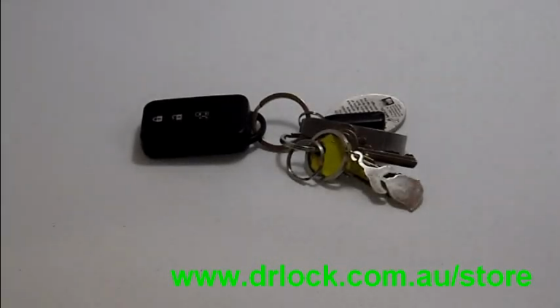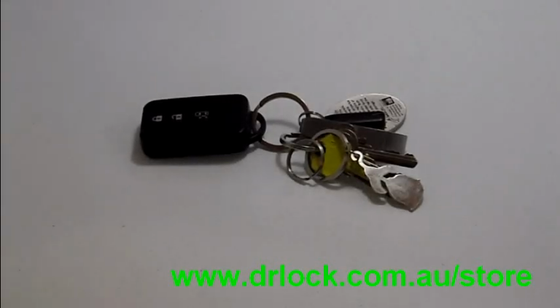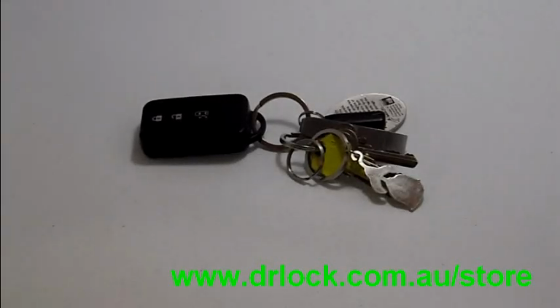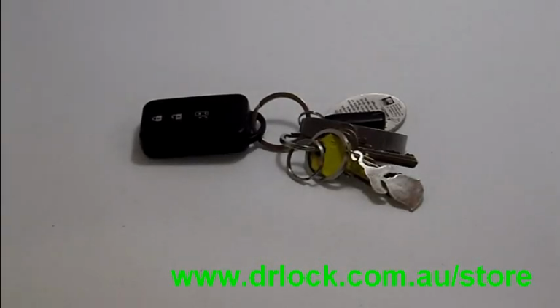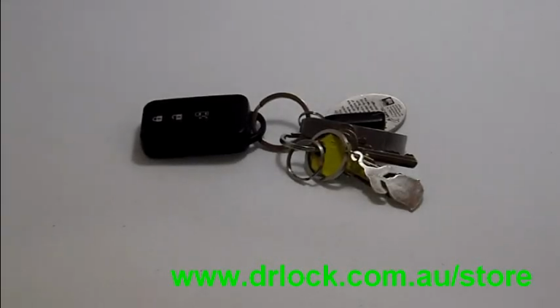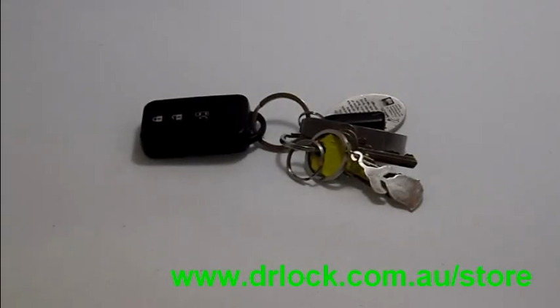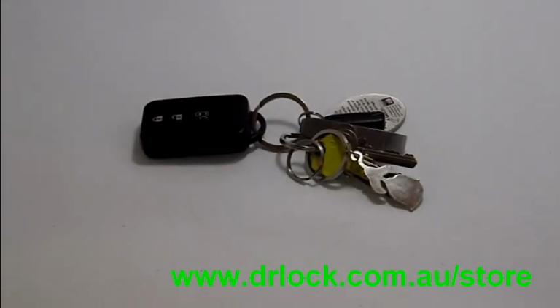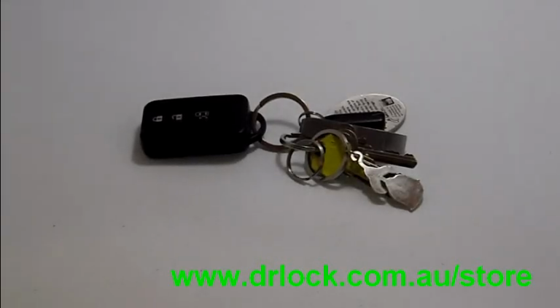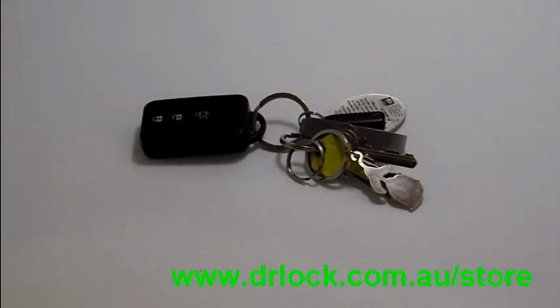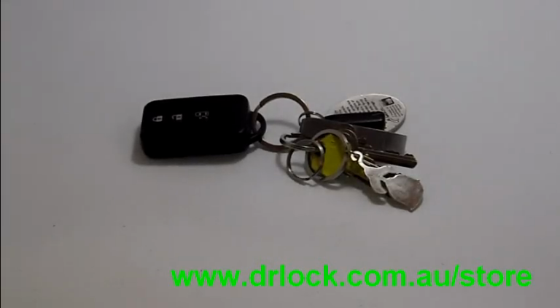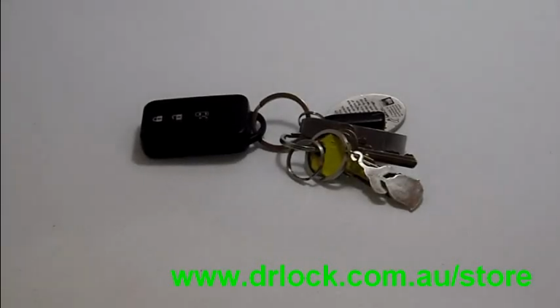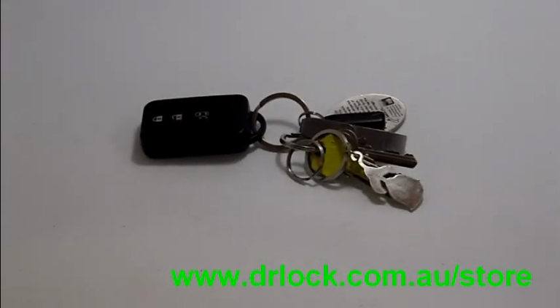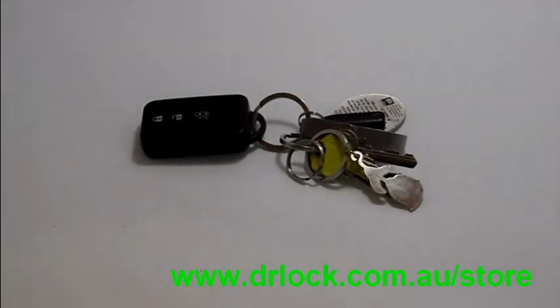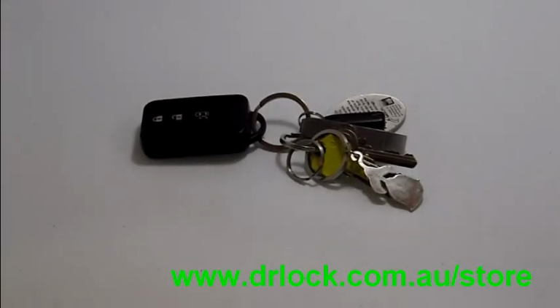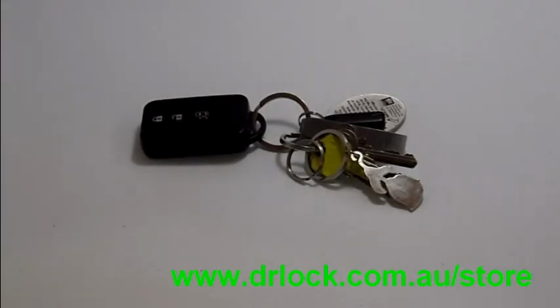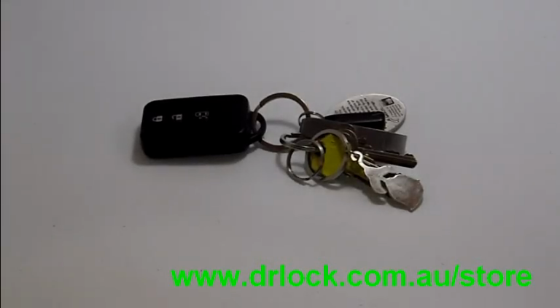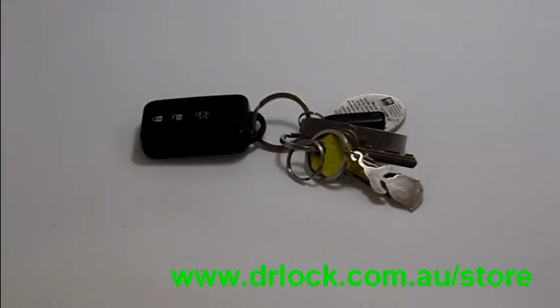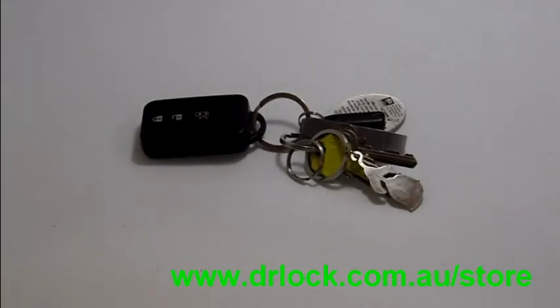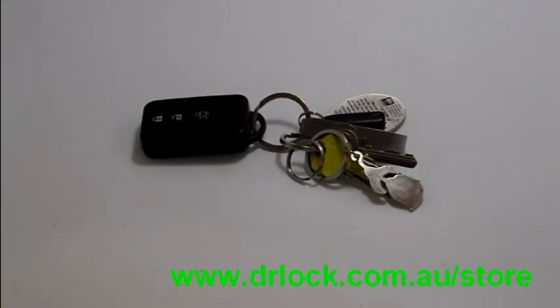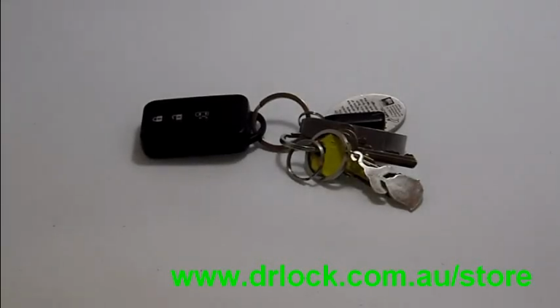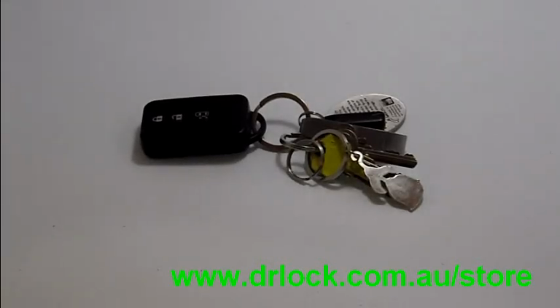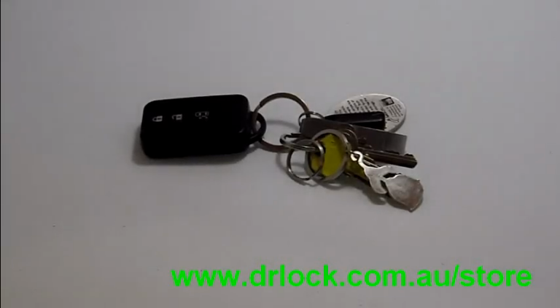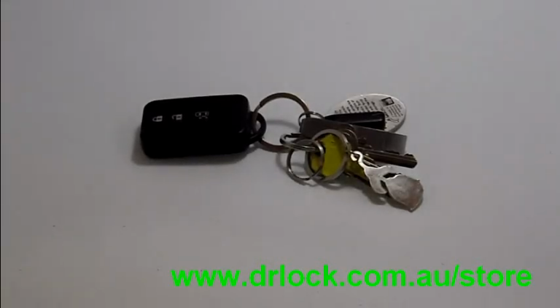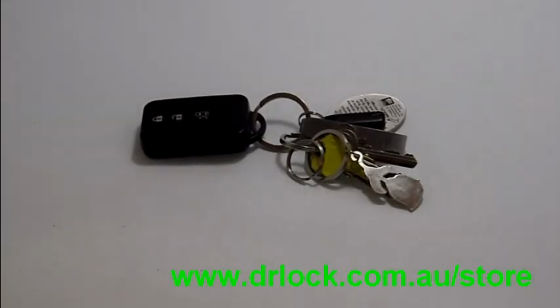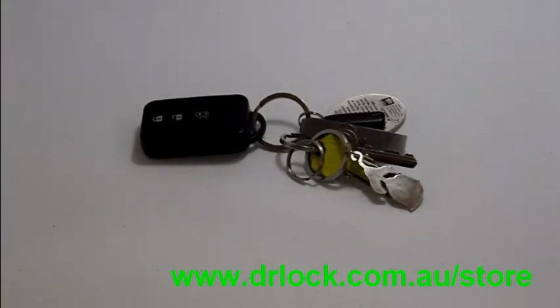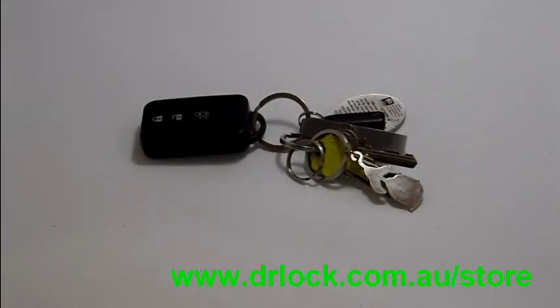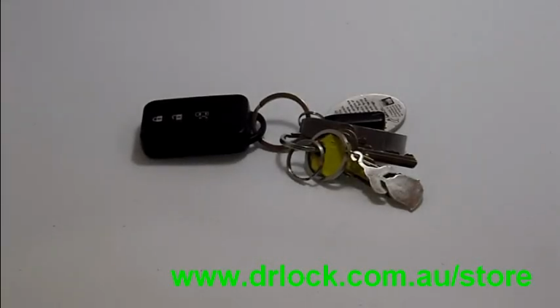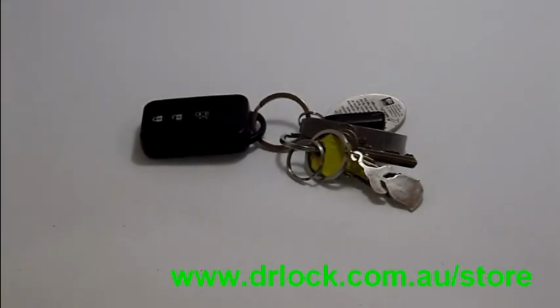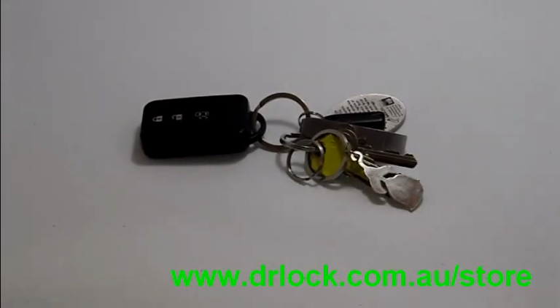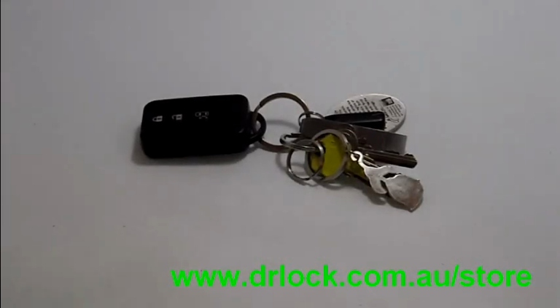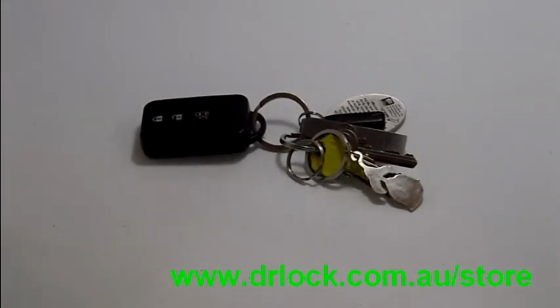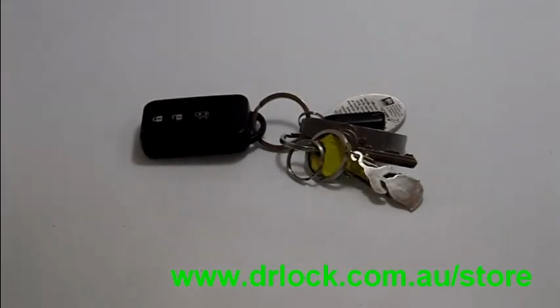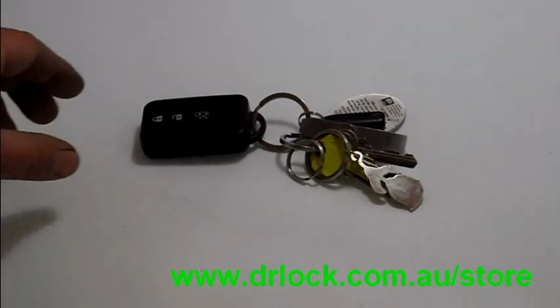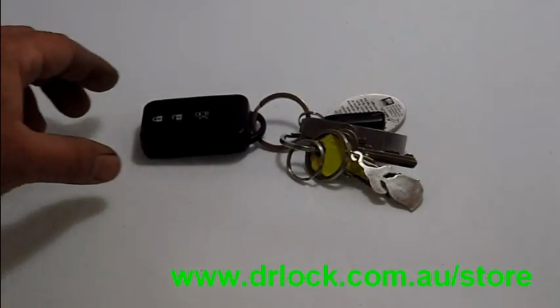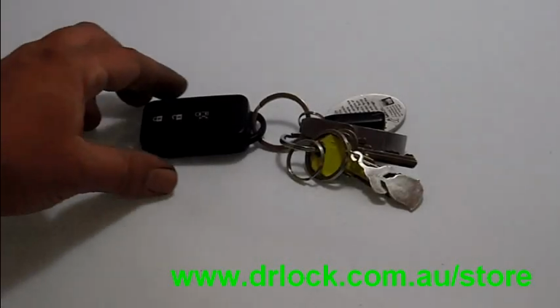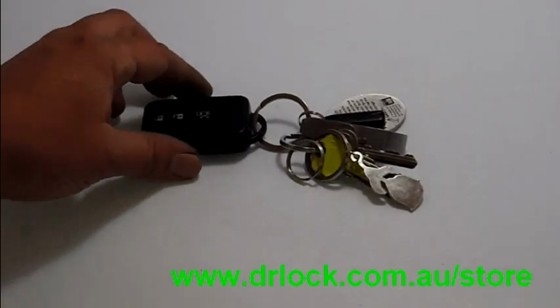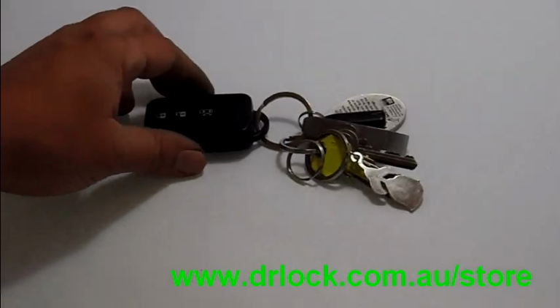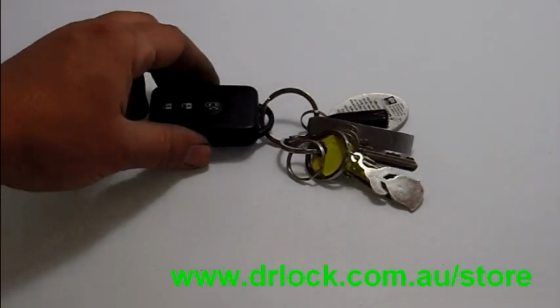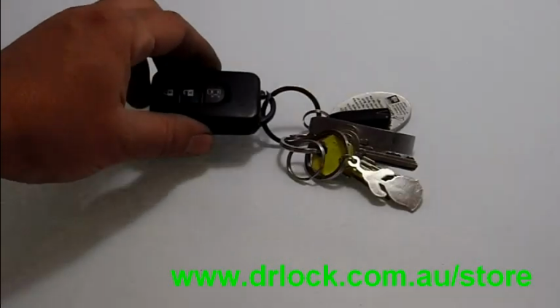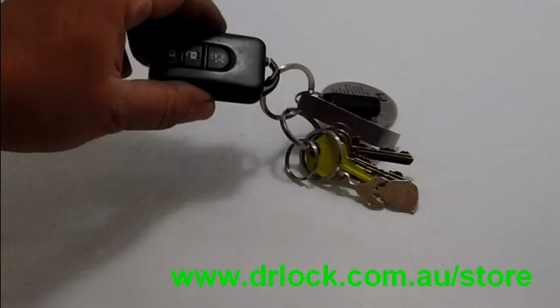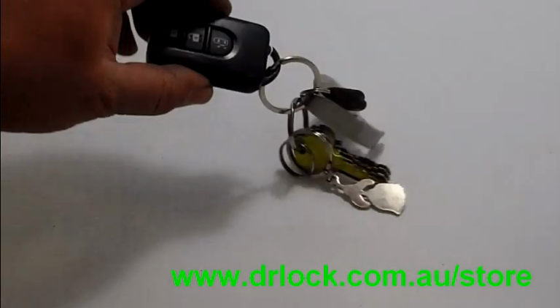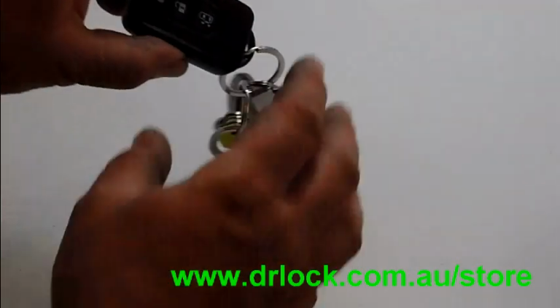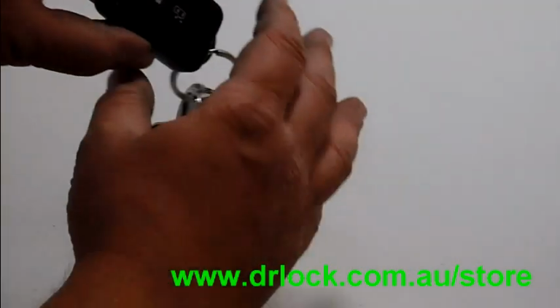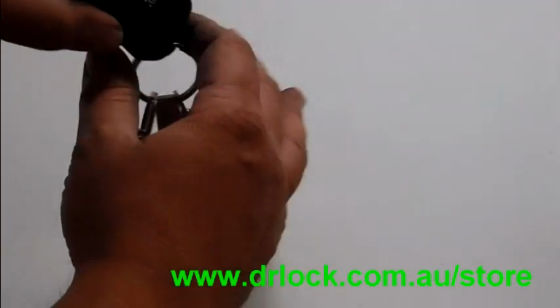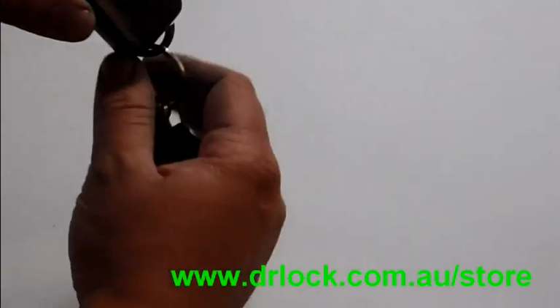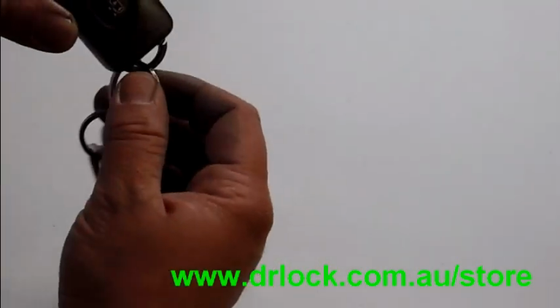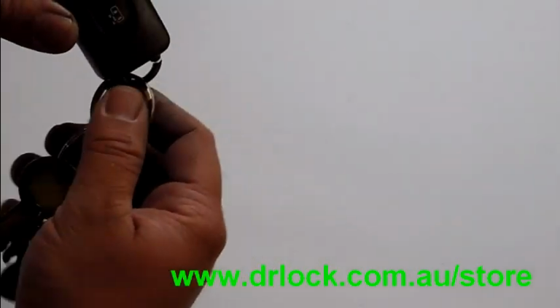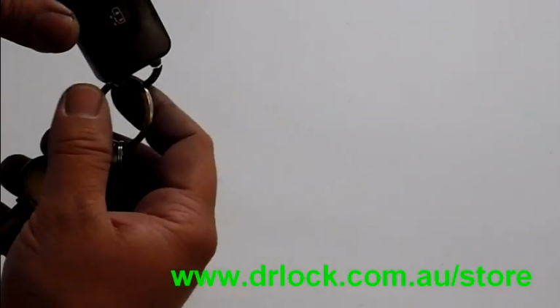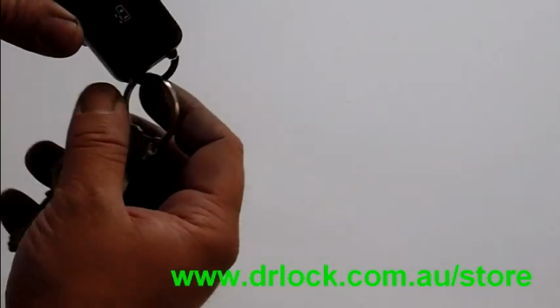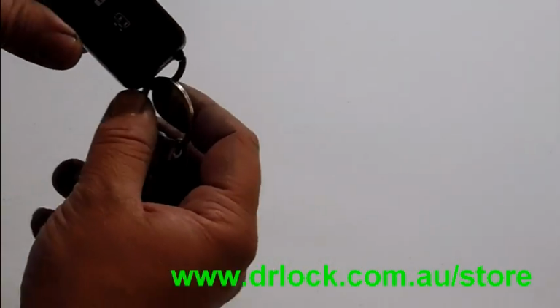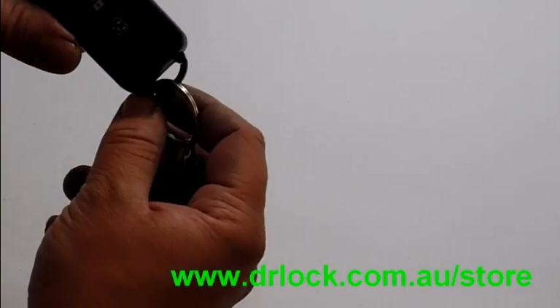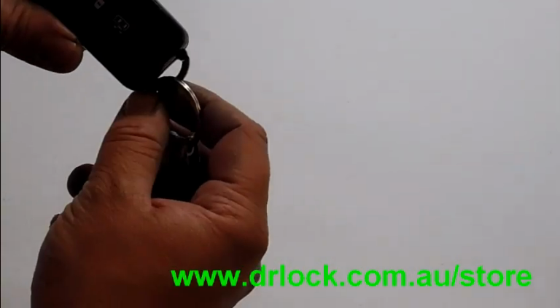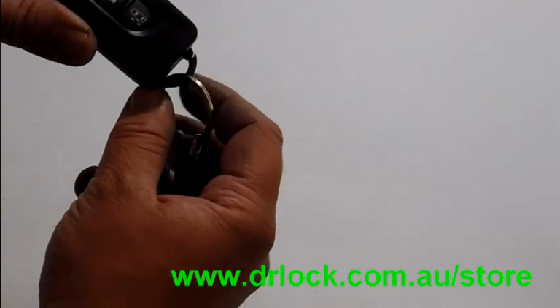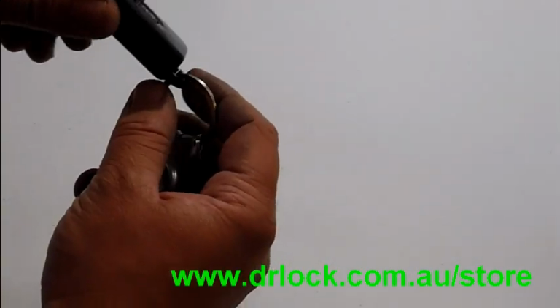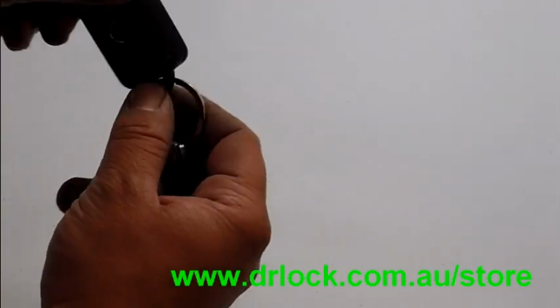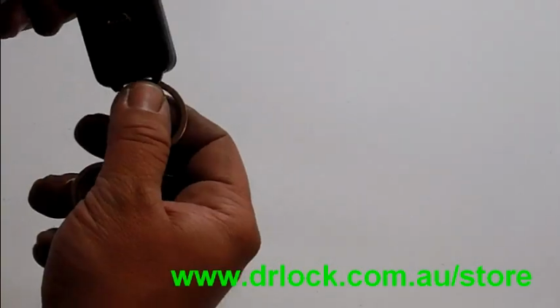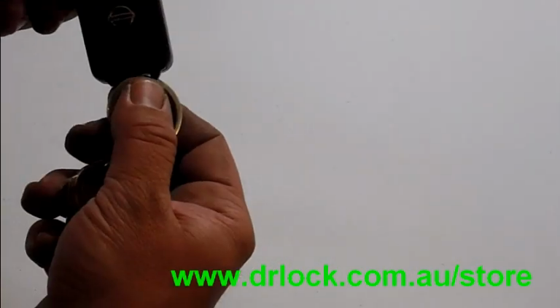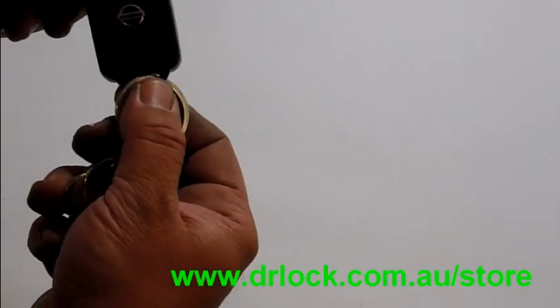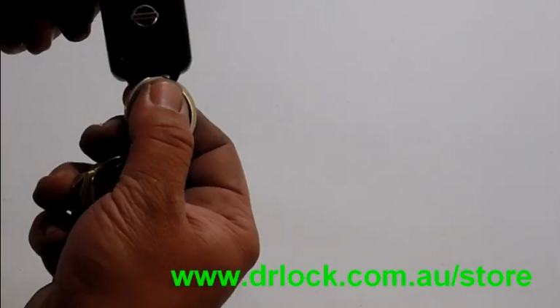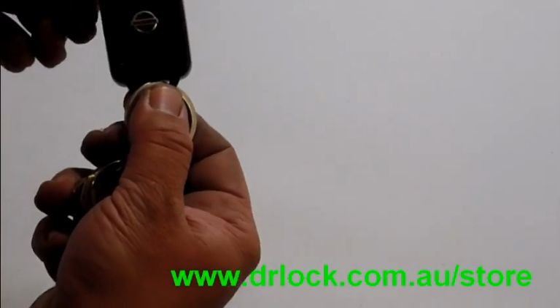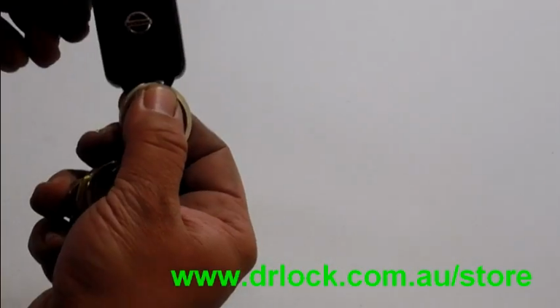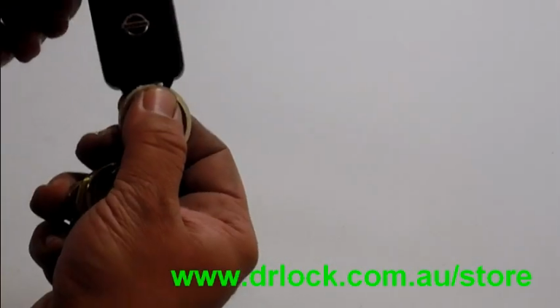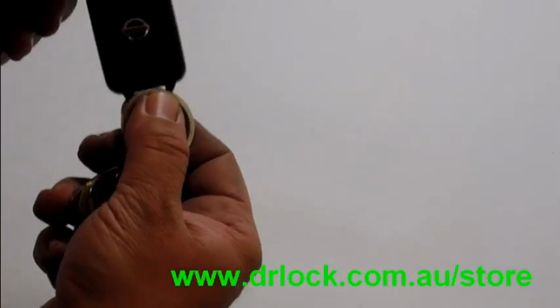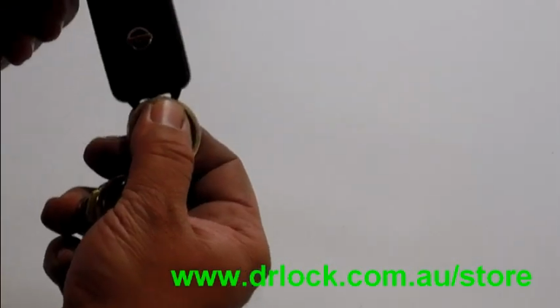Hi, welcome to another video from Dr. Lock in Parramatta. We're just going to show you how to change the battery on a Nissan Elgrand remote control.